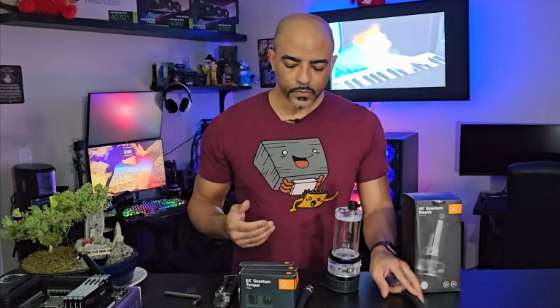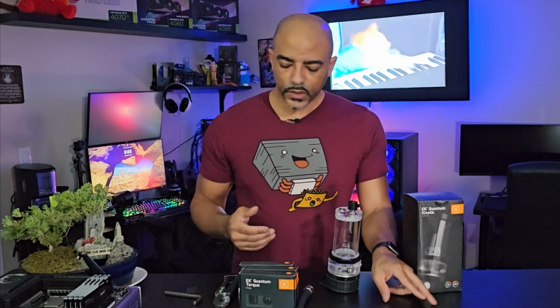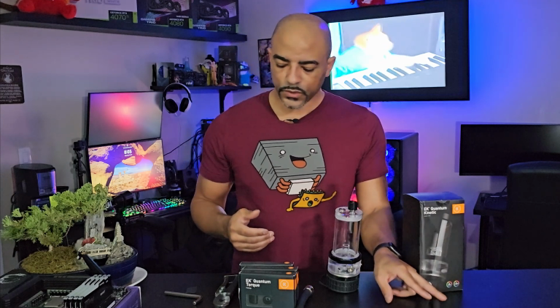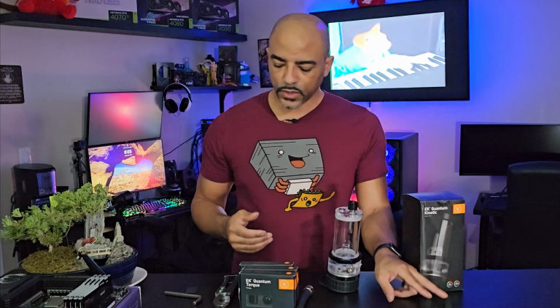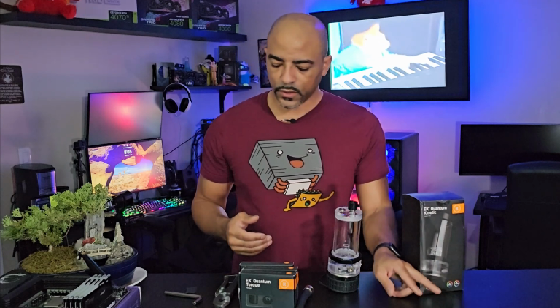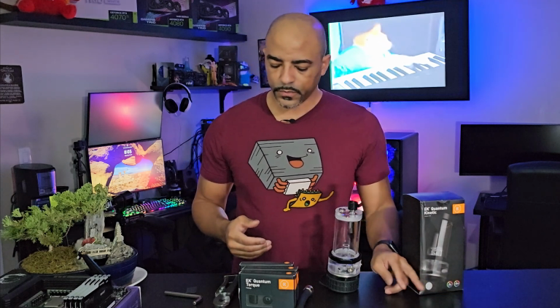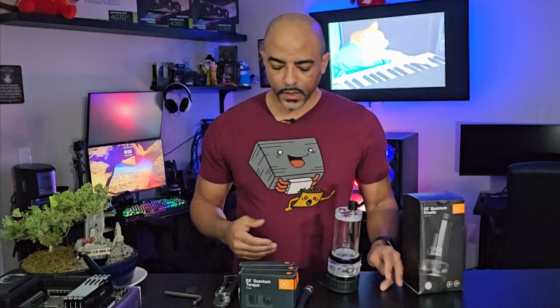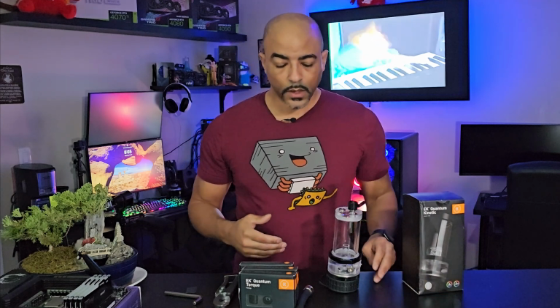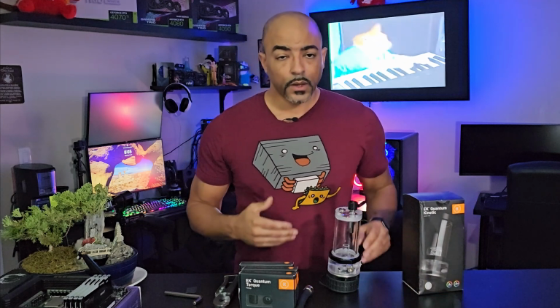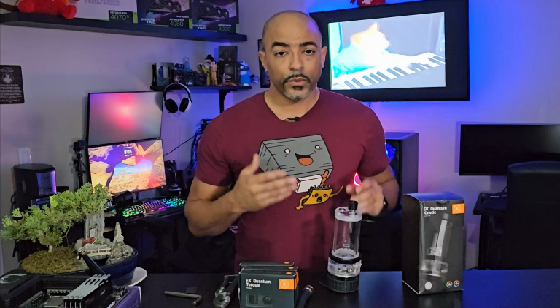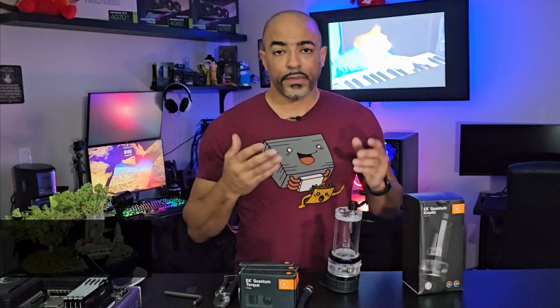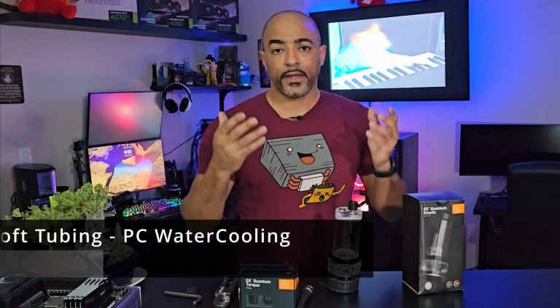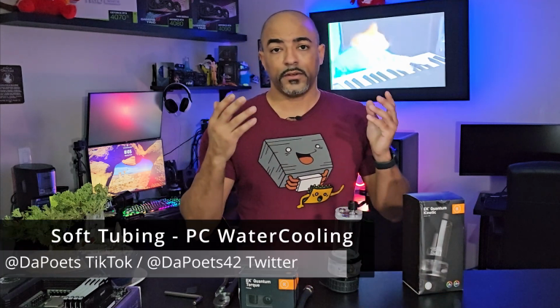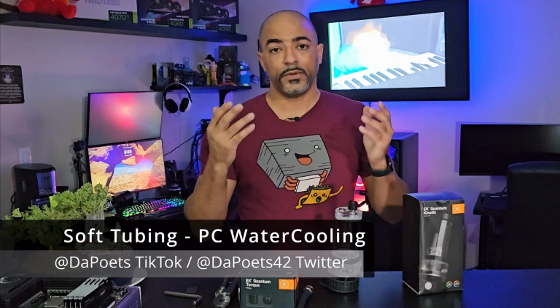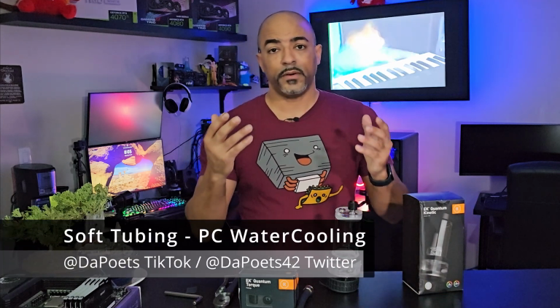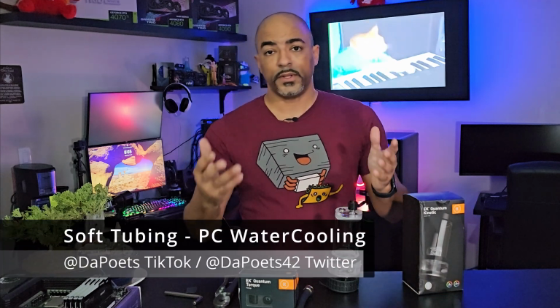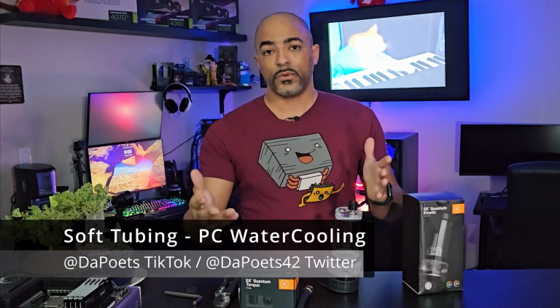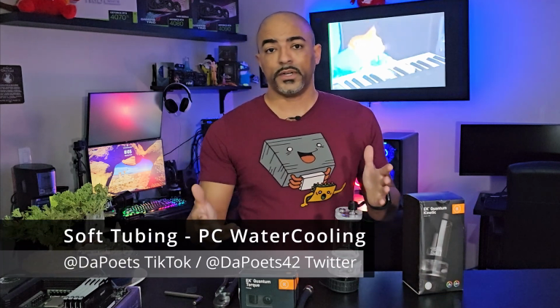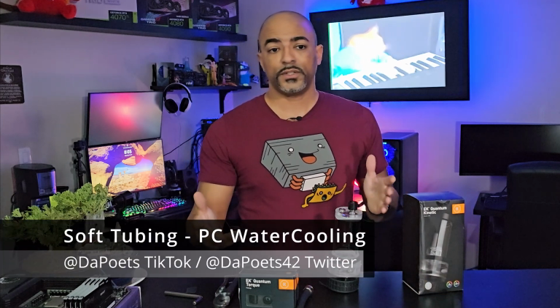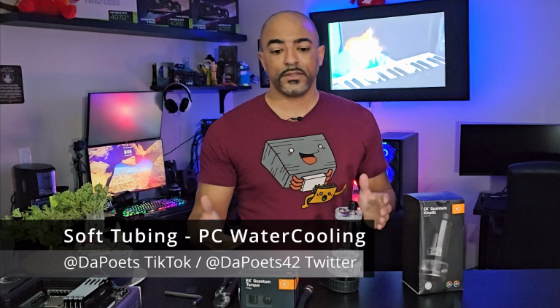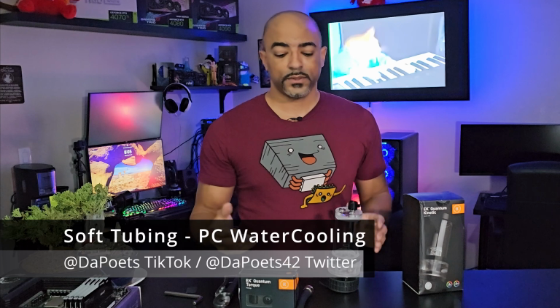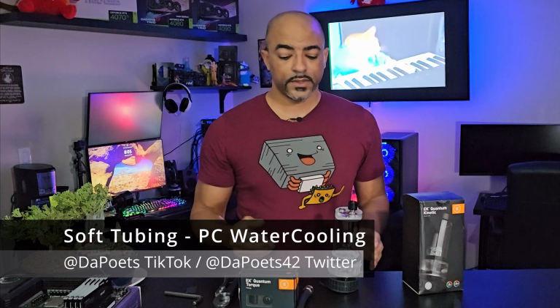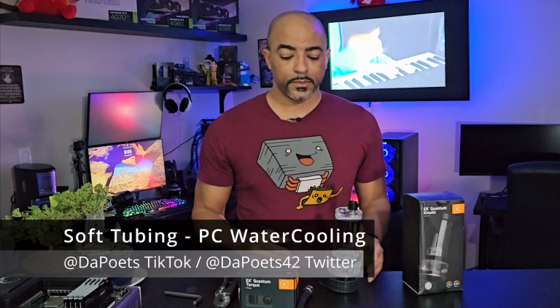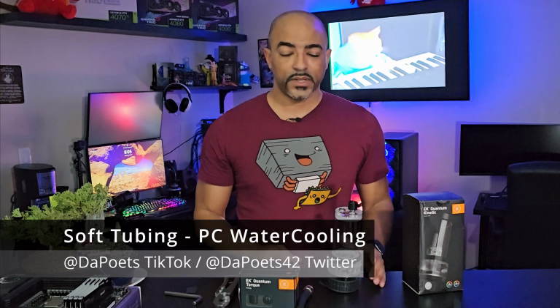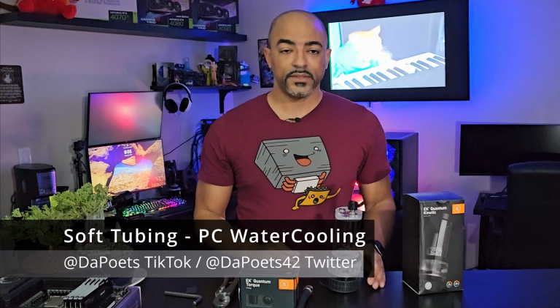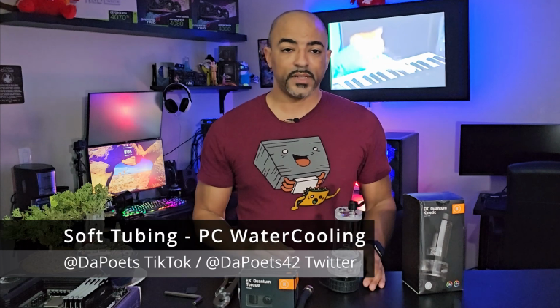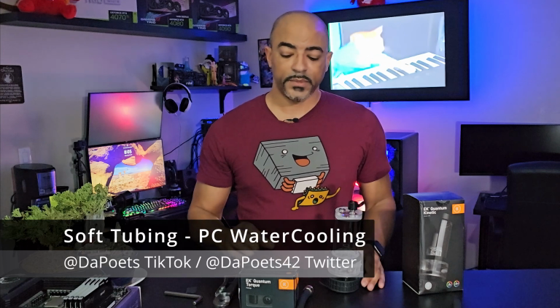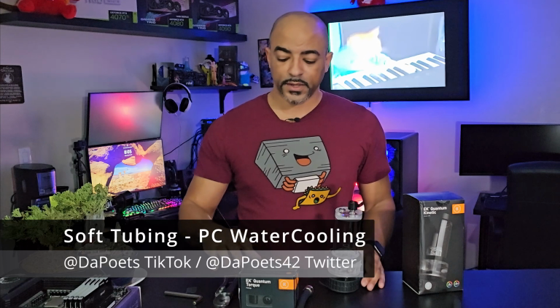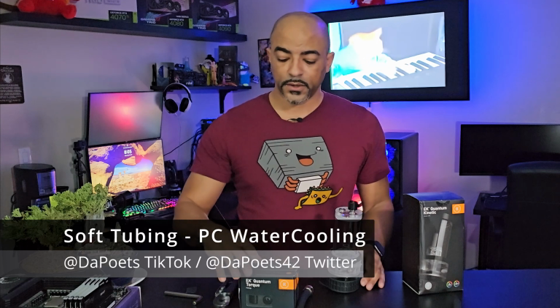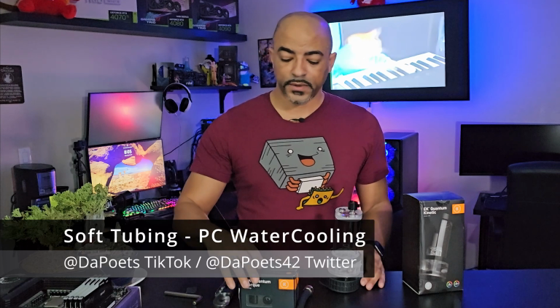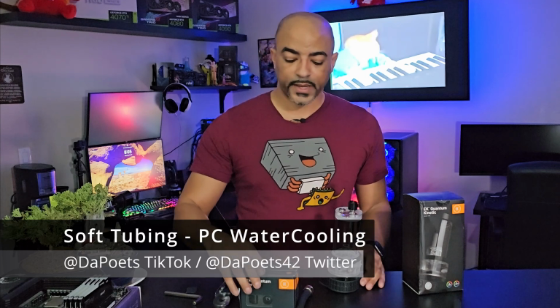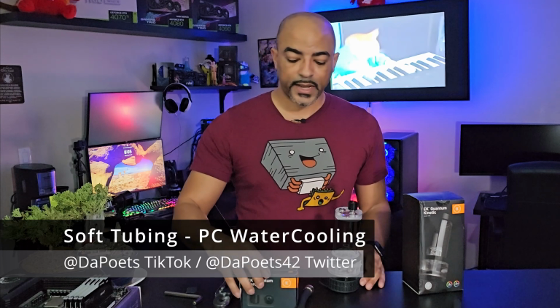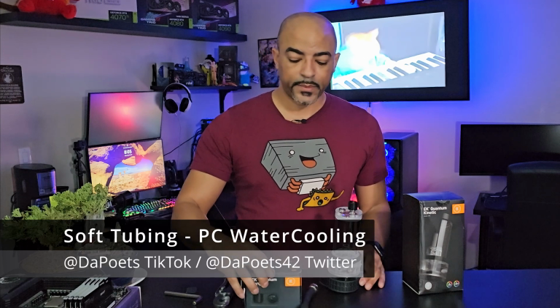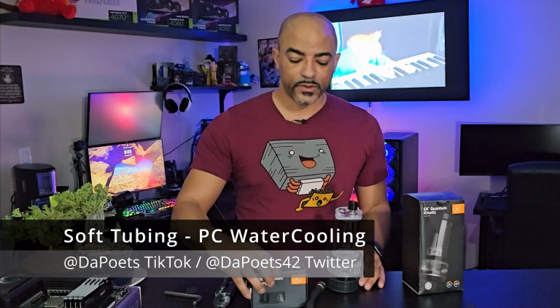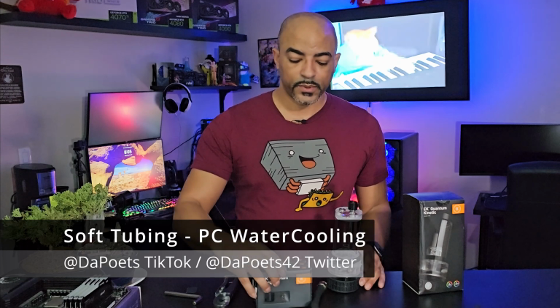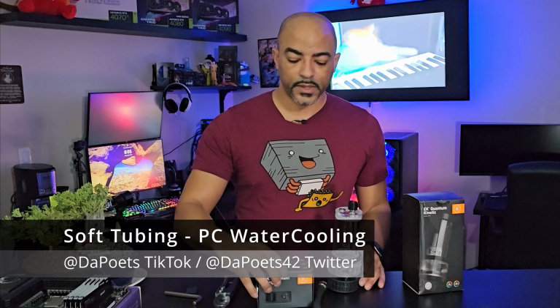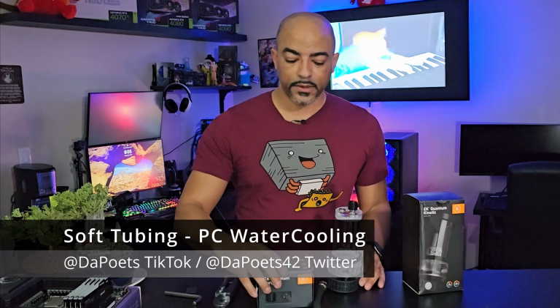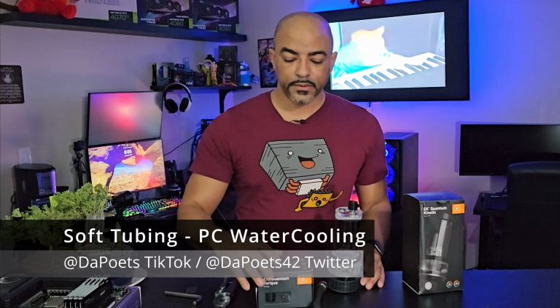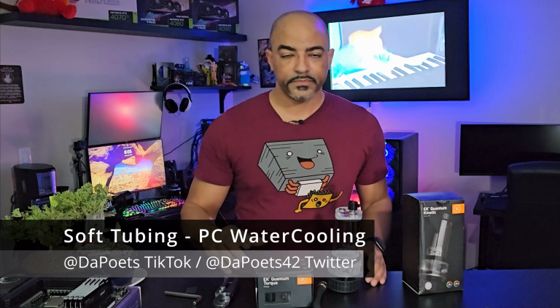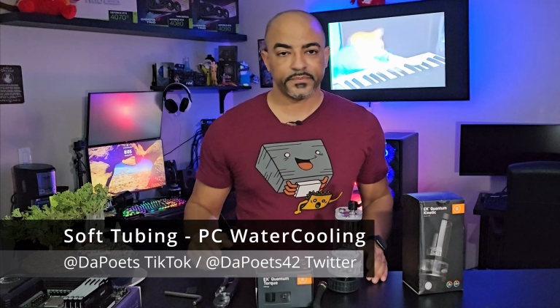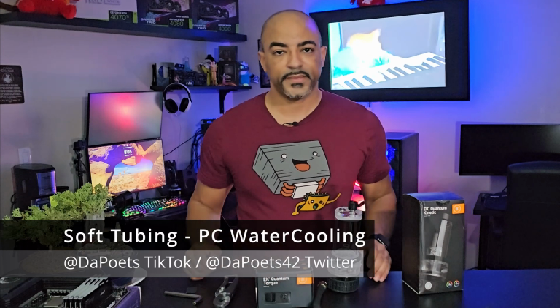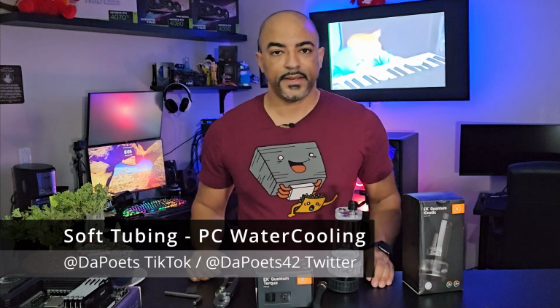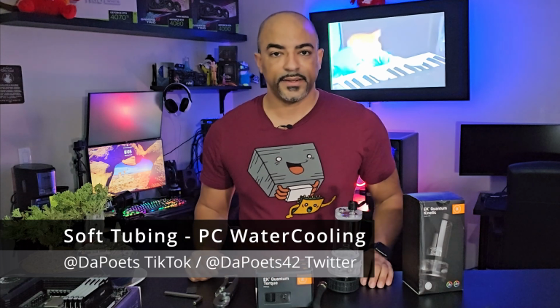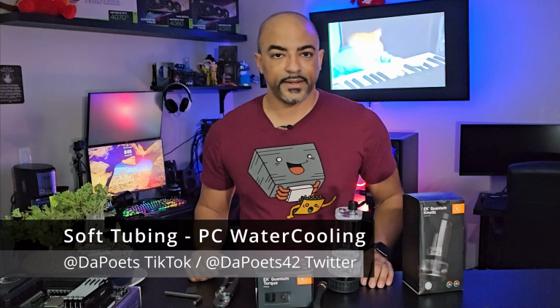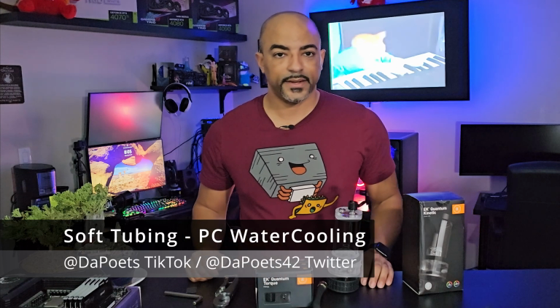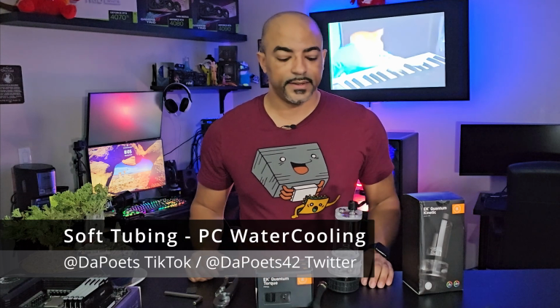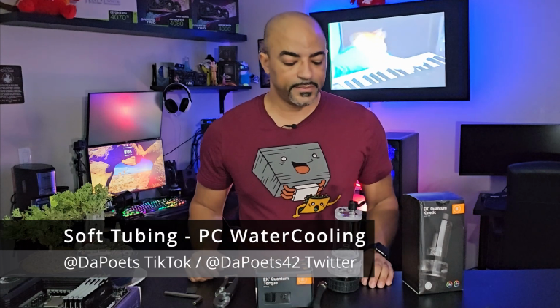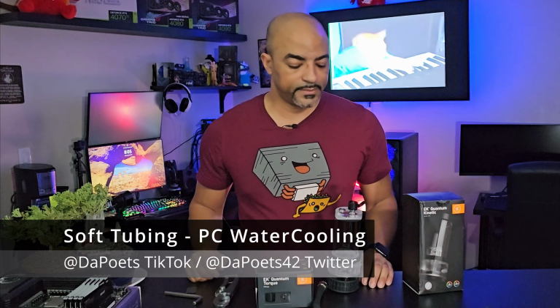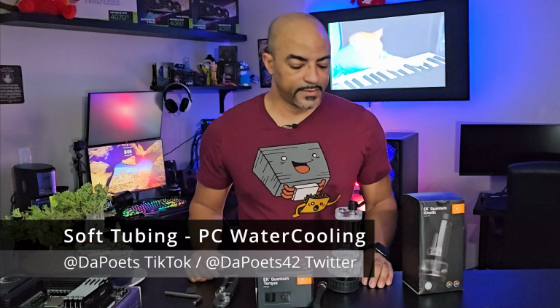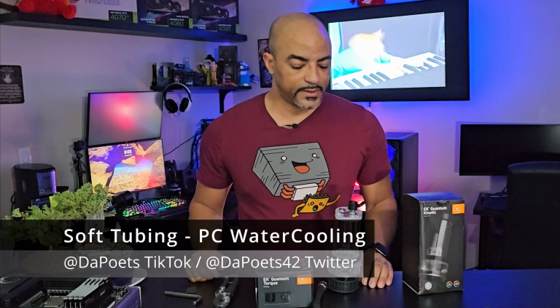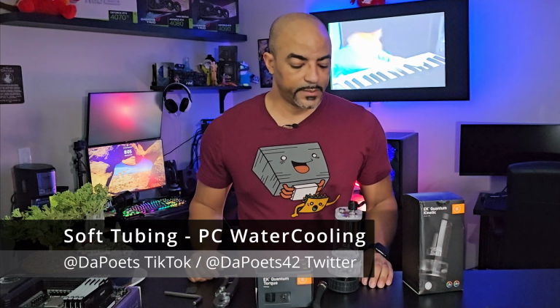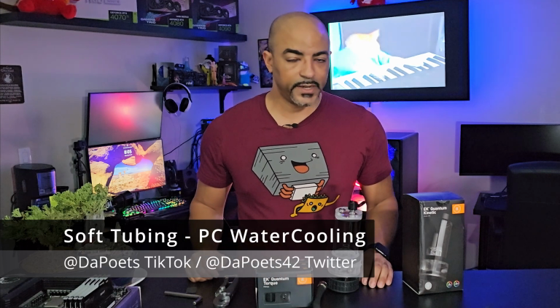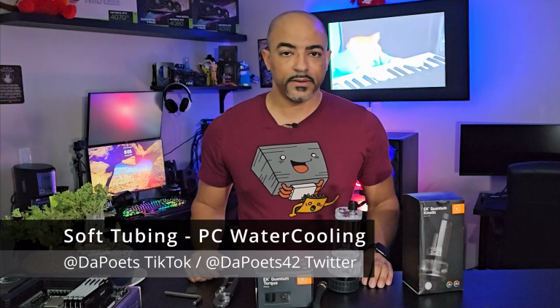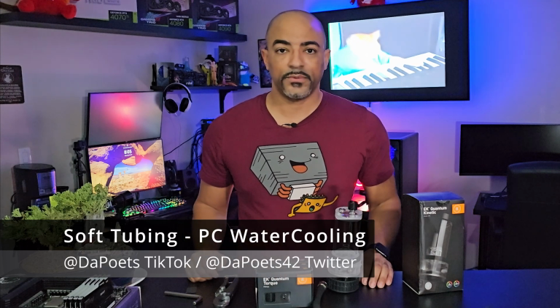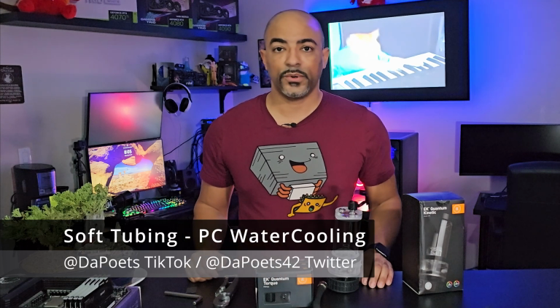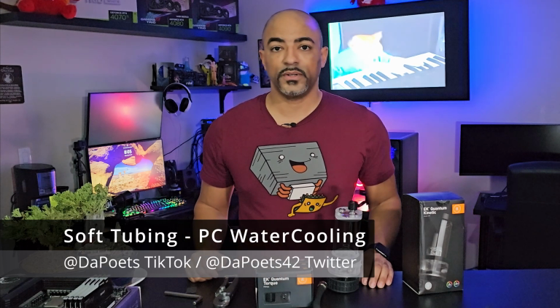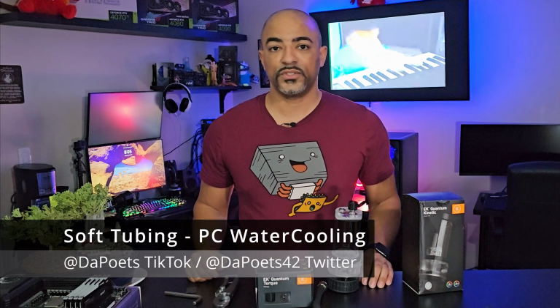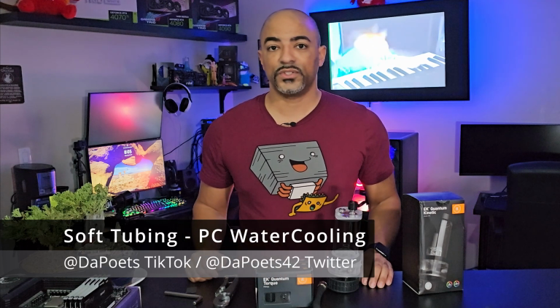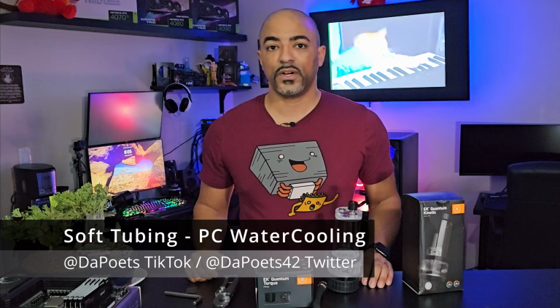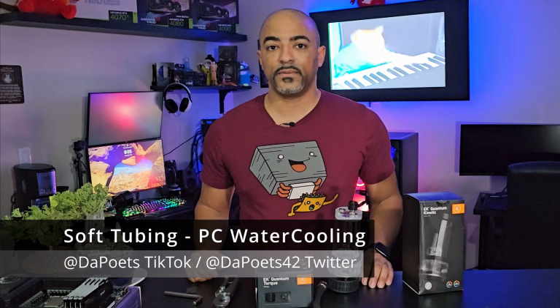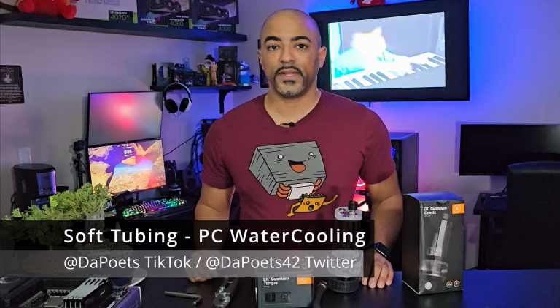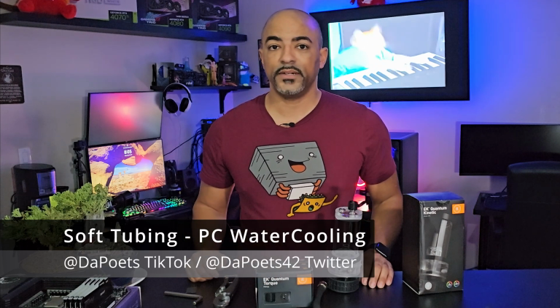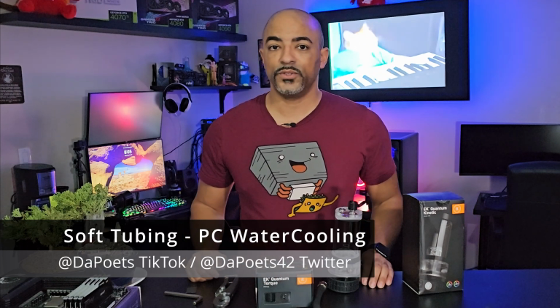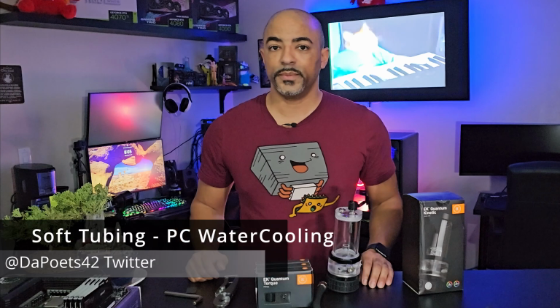If you have any questions, please let me know in the comments below. And that's about it for soft line tubing.